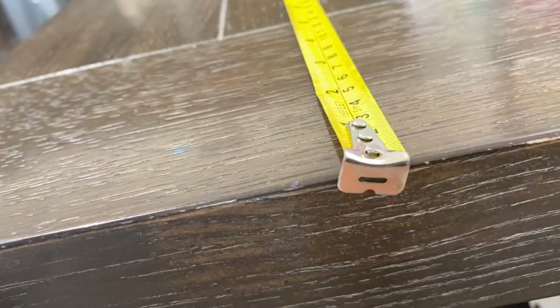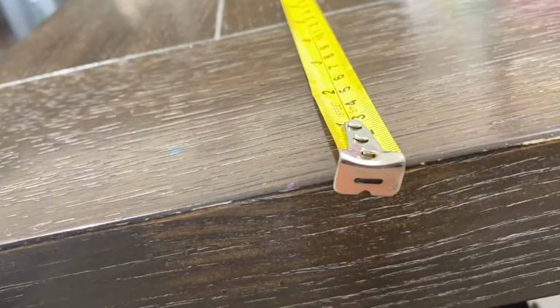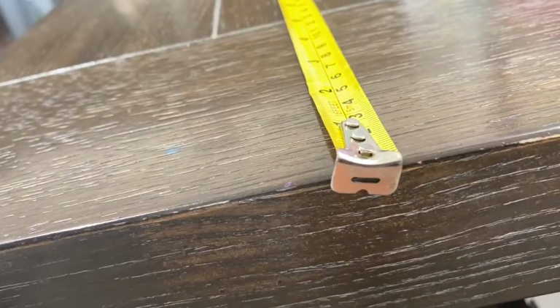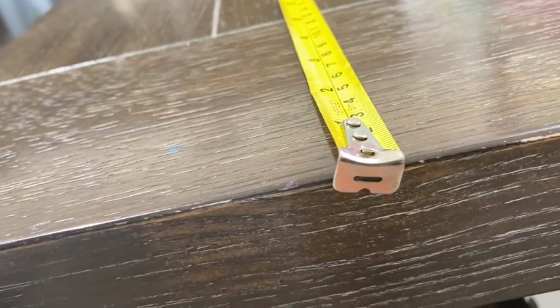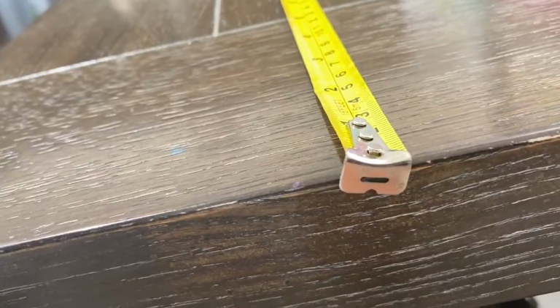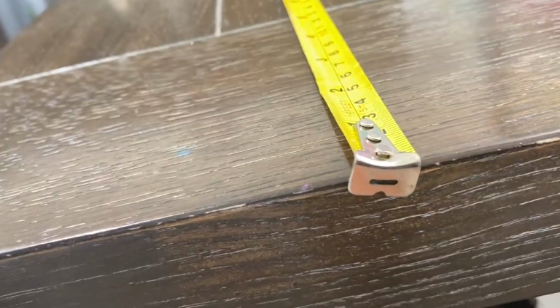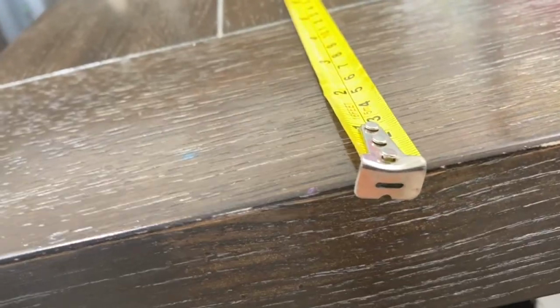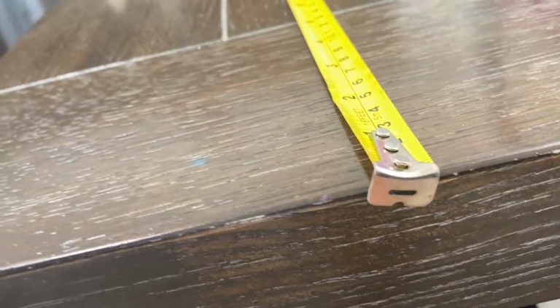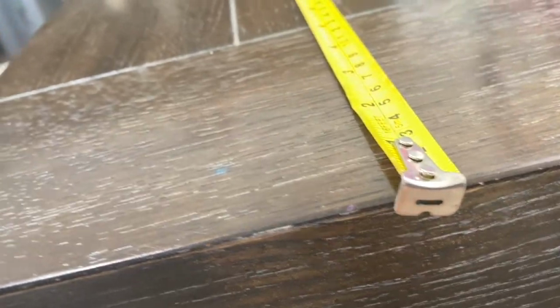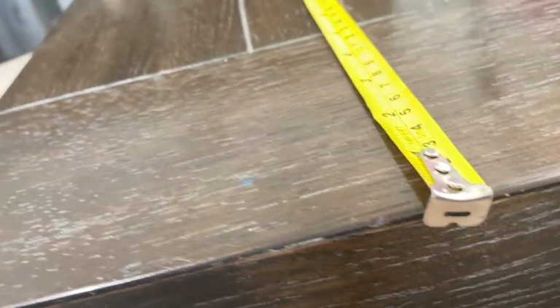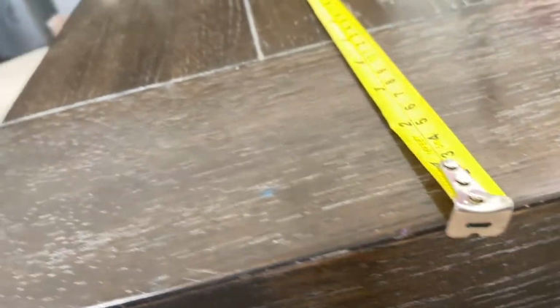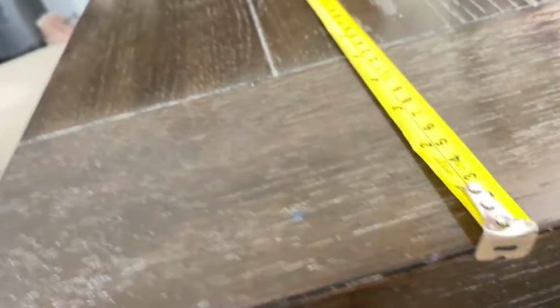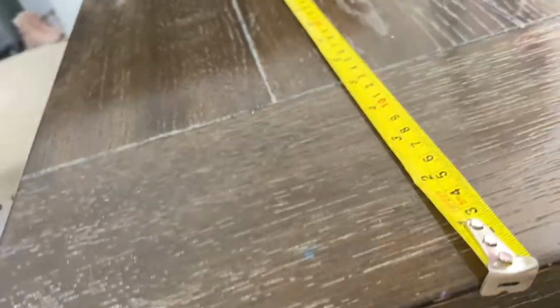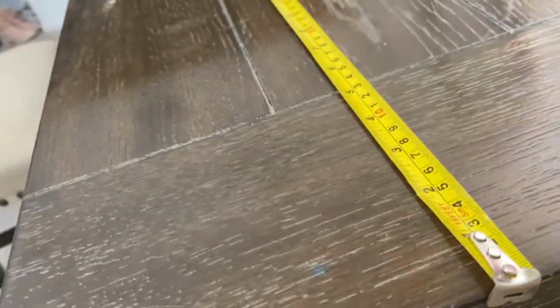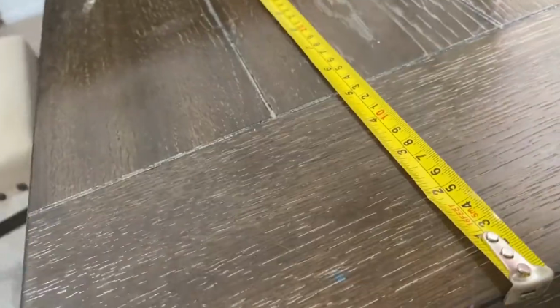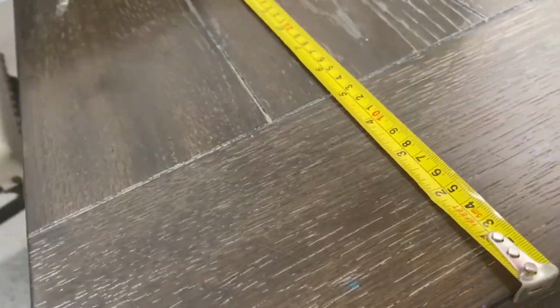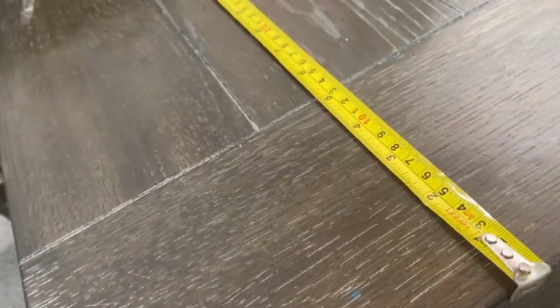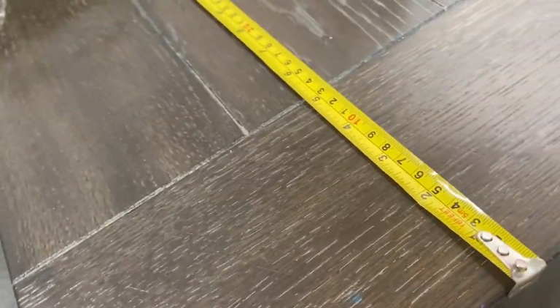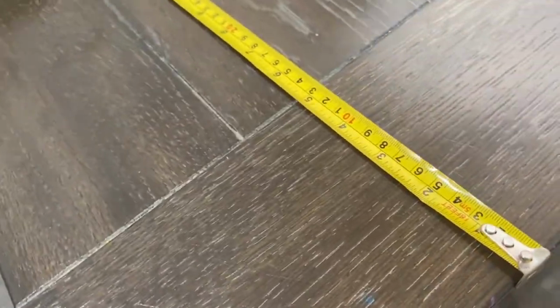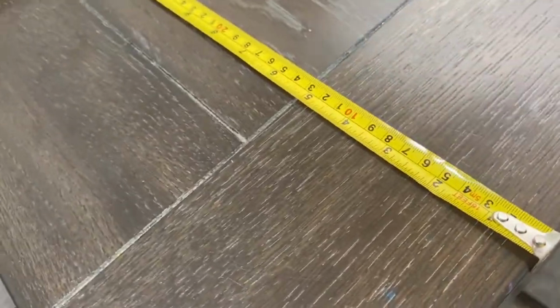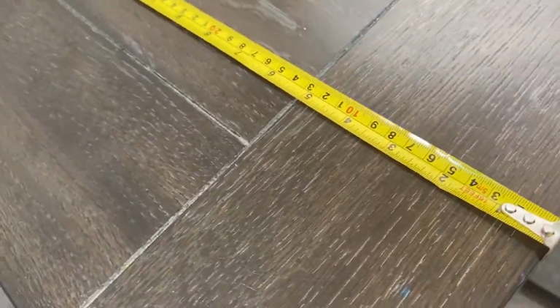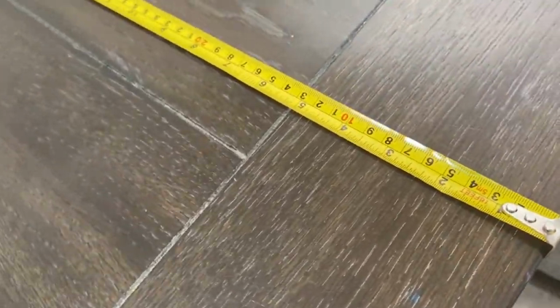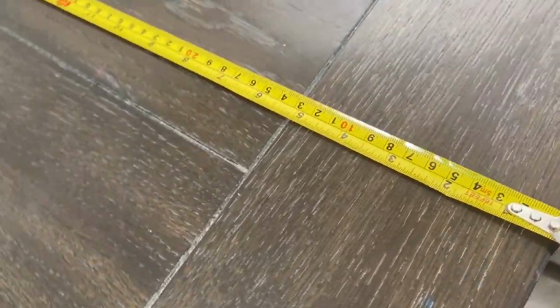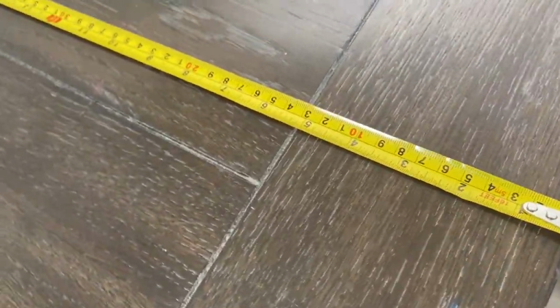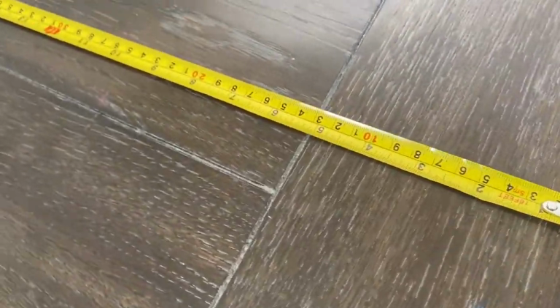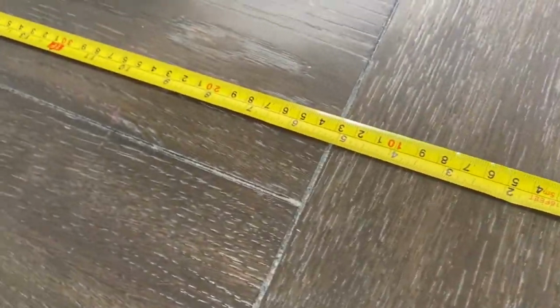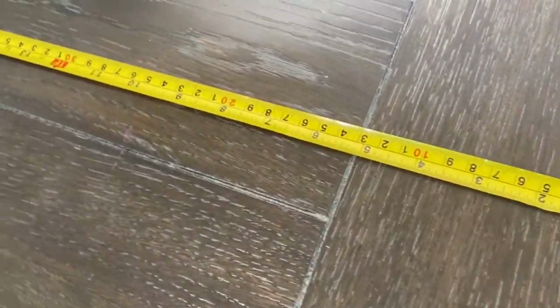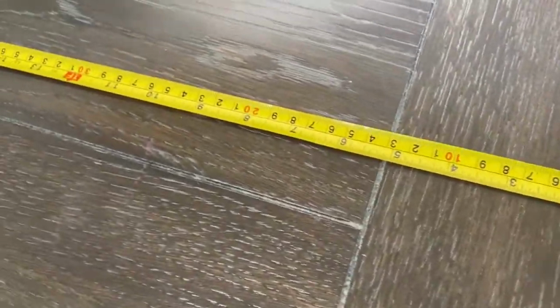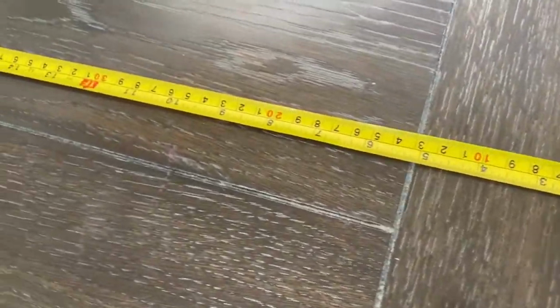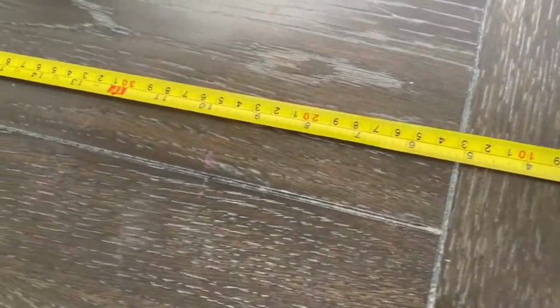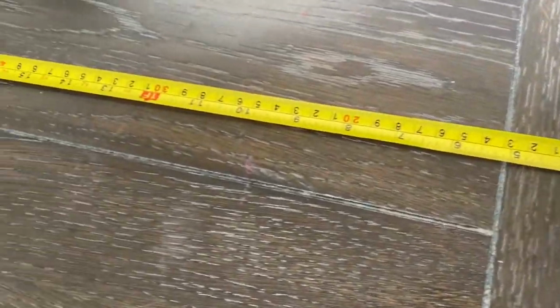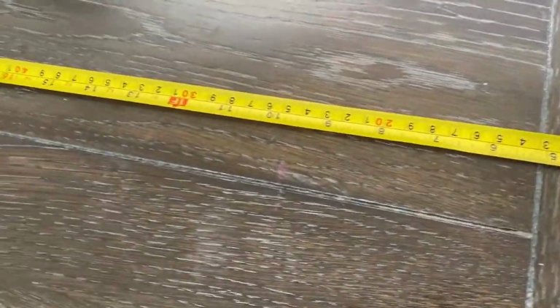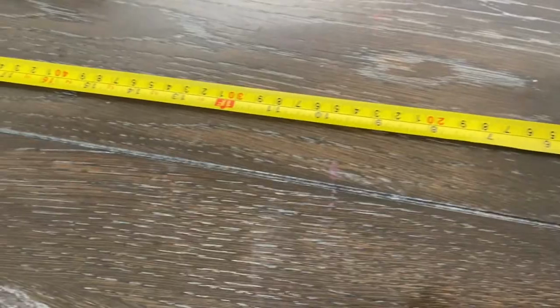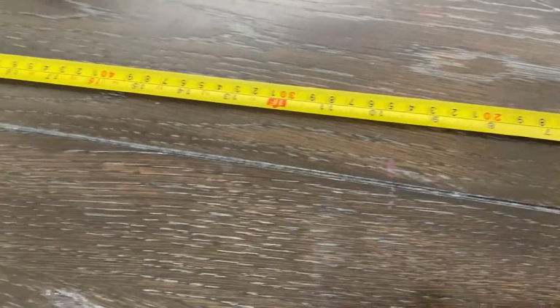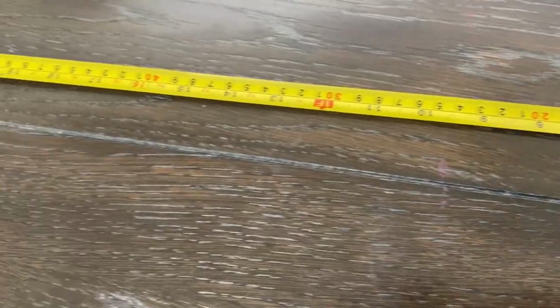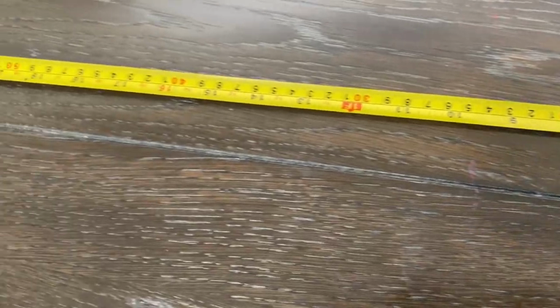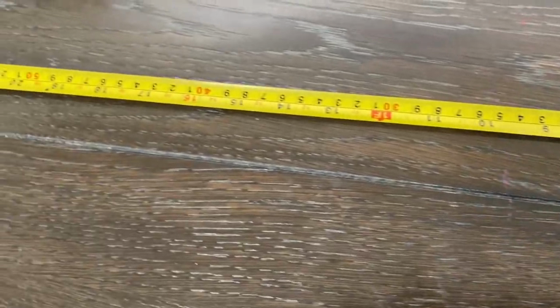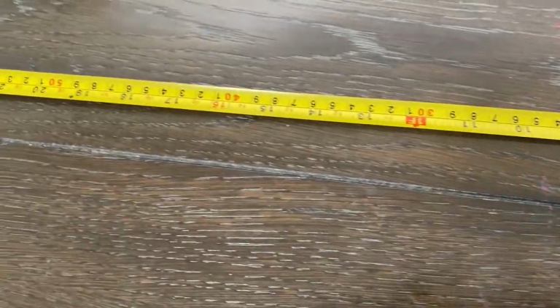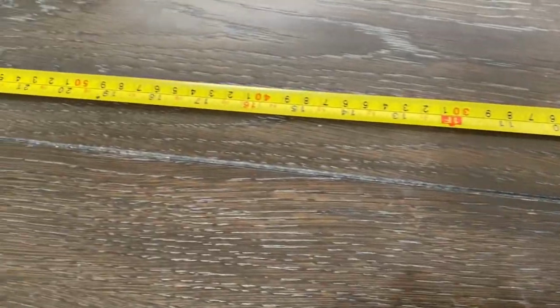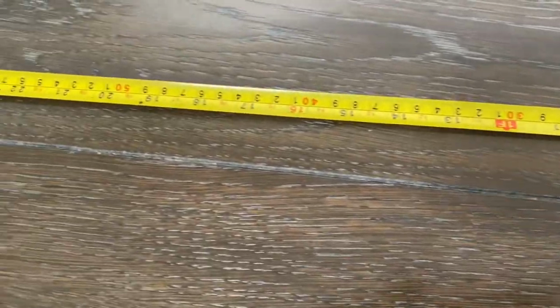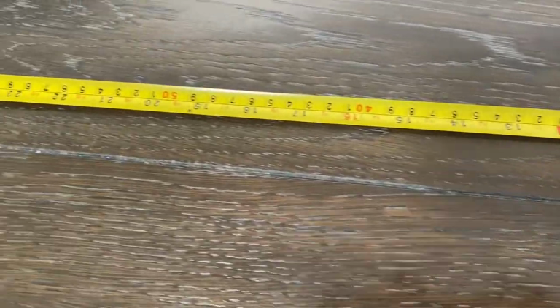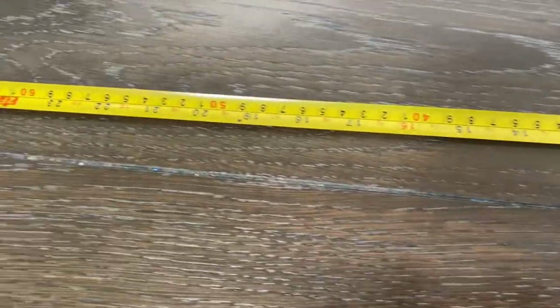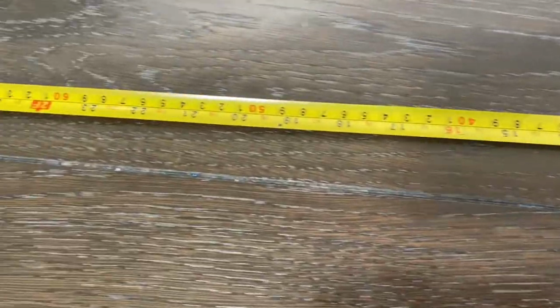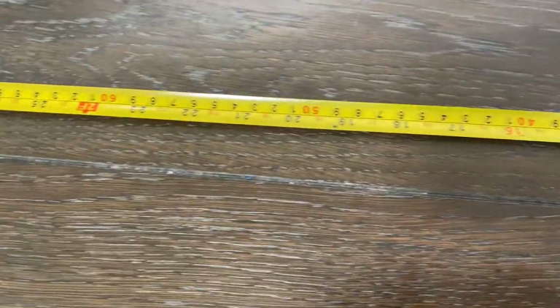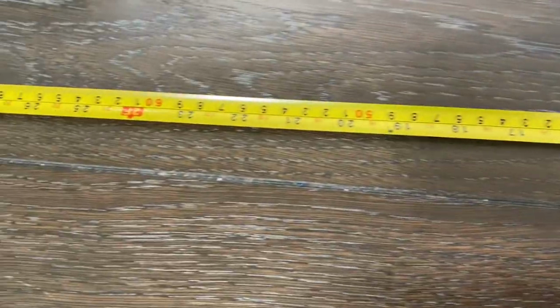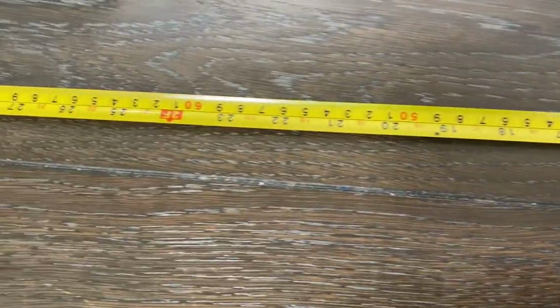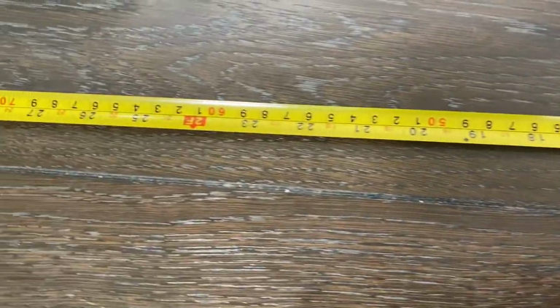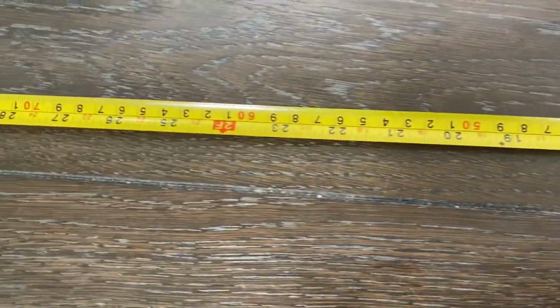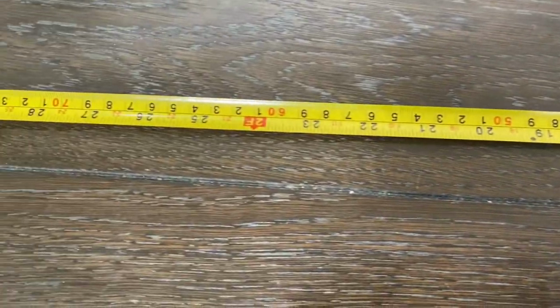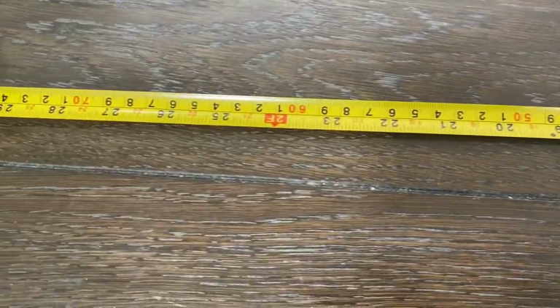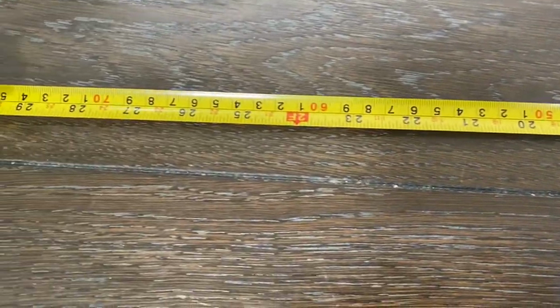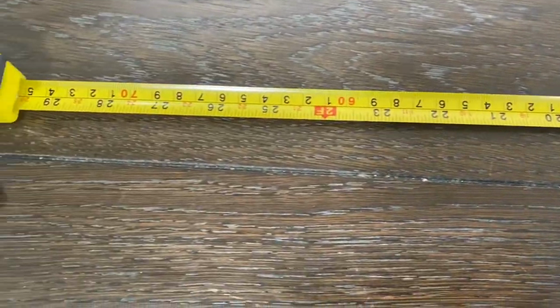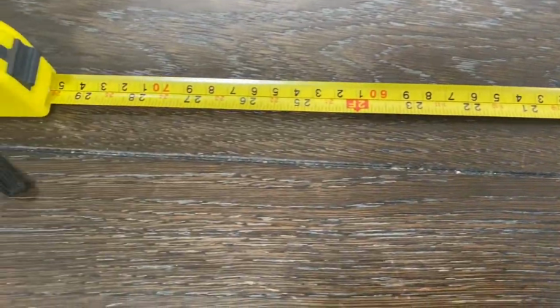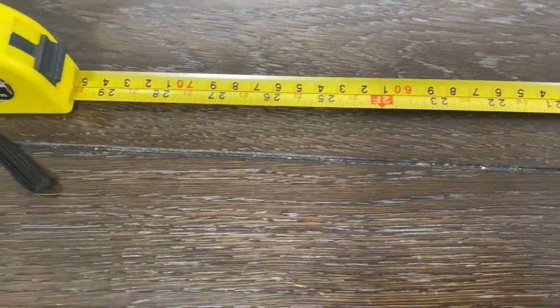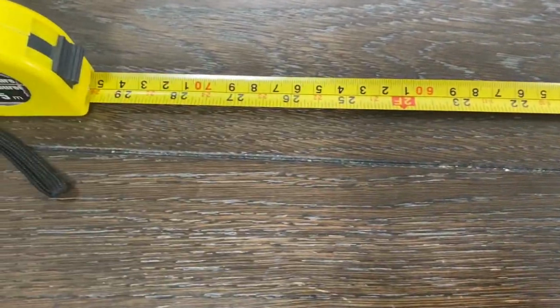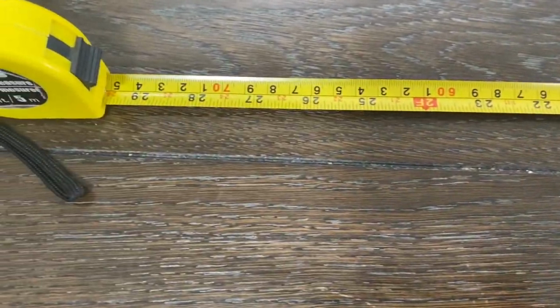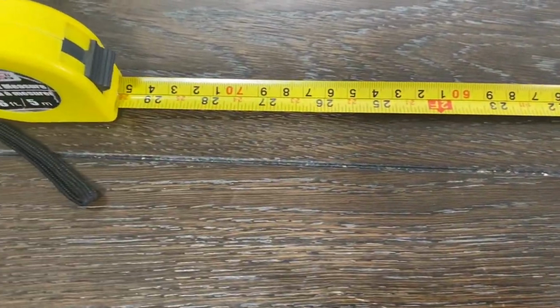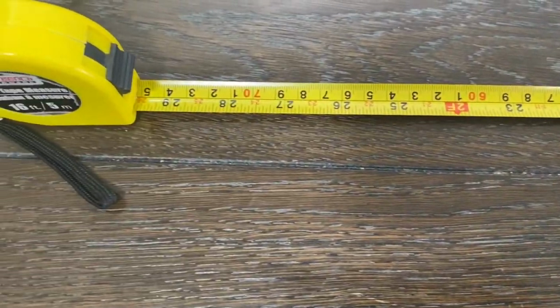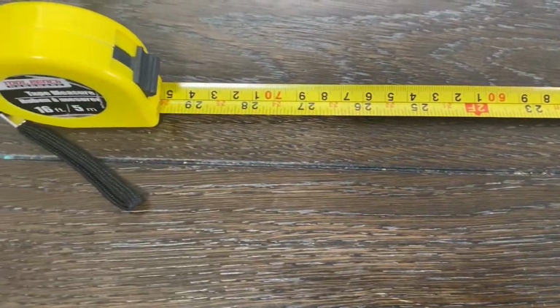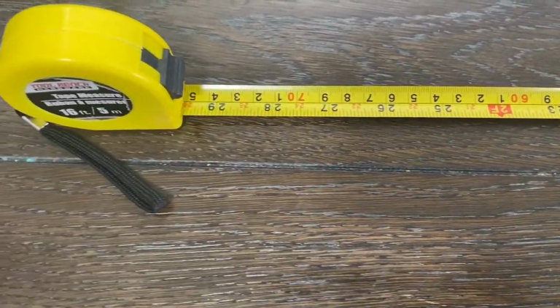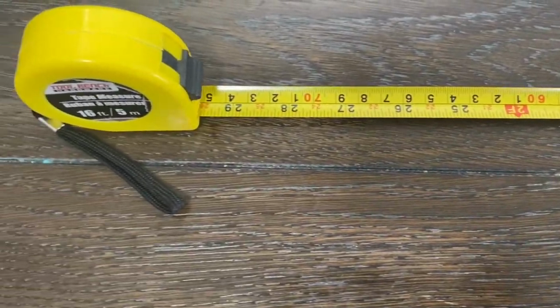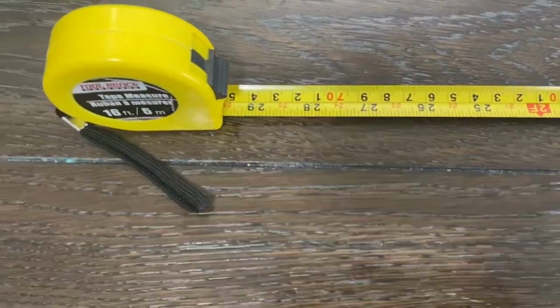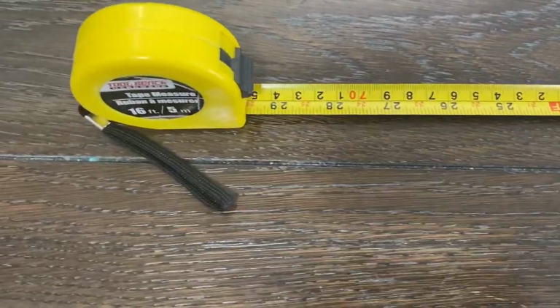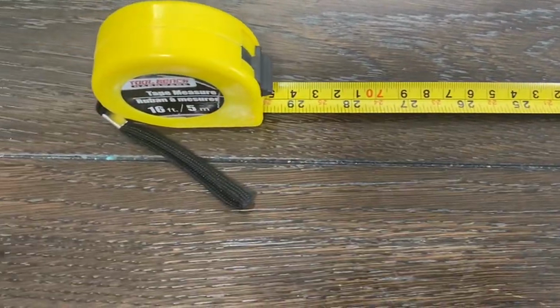Here it is measuring part of a table. As you can see, all the measurements are super easy to read and the tape measure itself is standing perfectly stable.